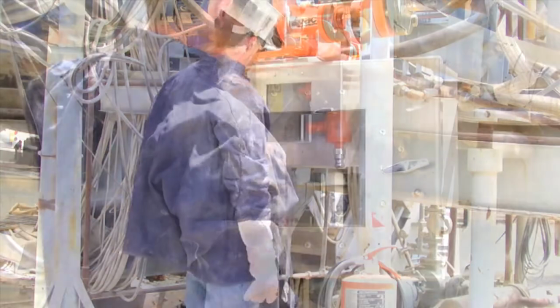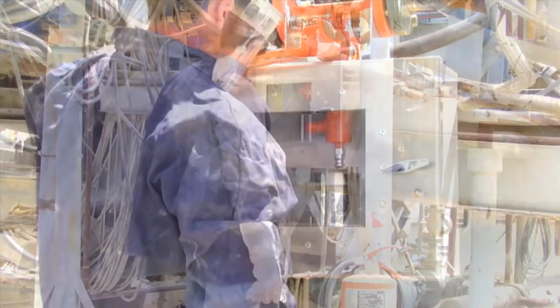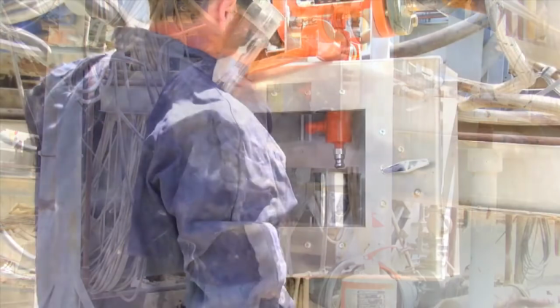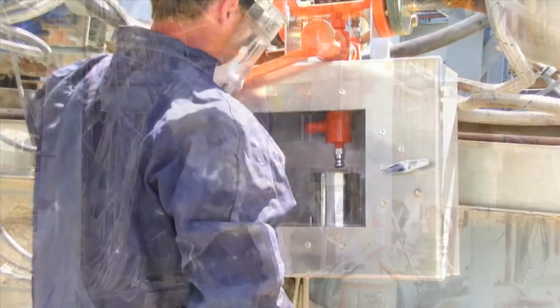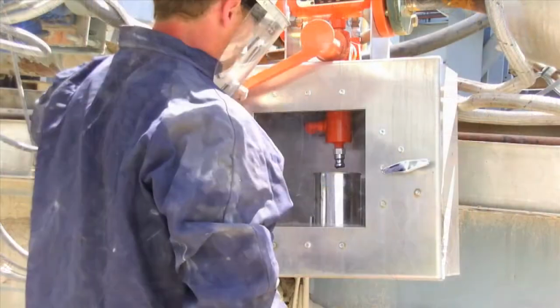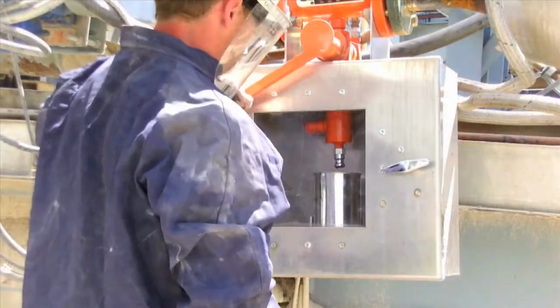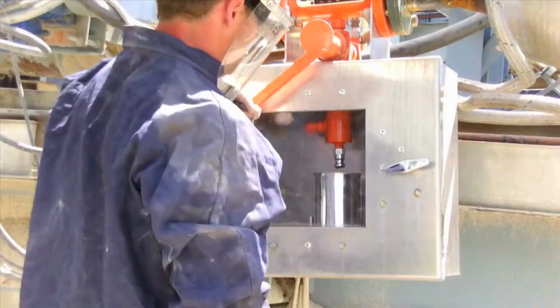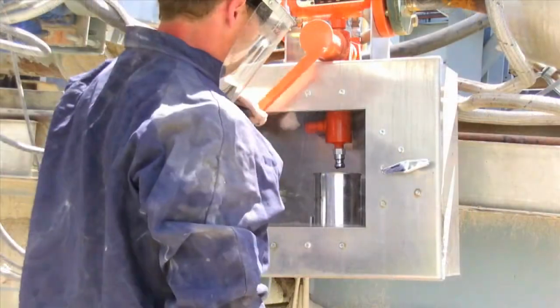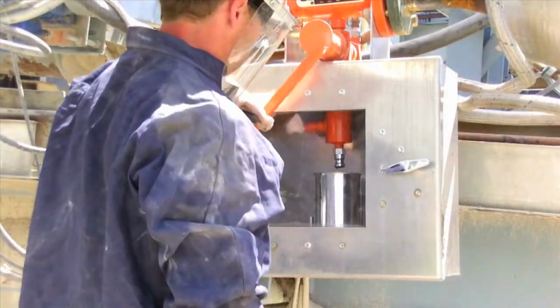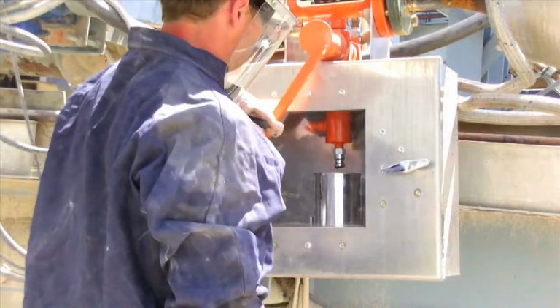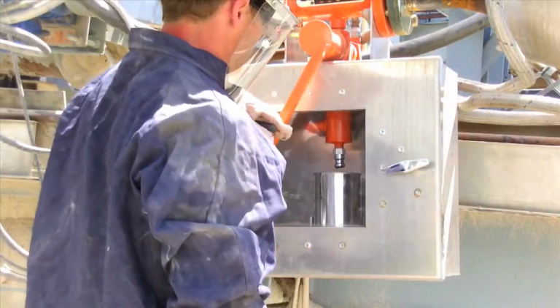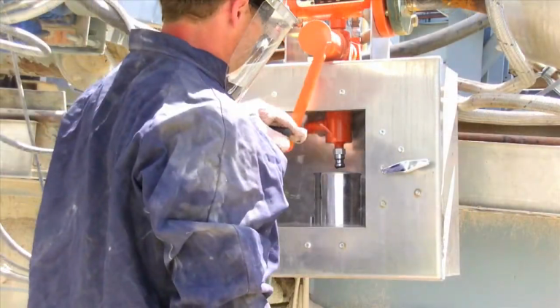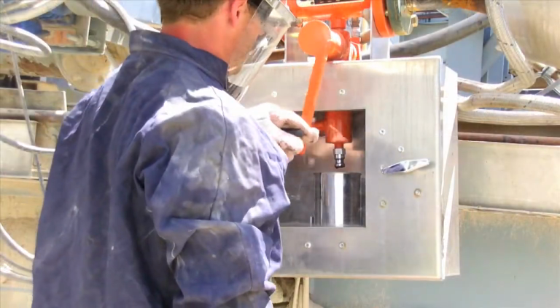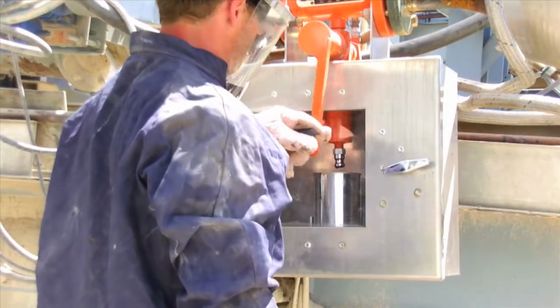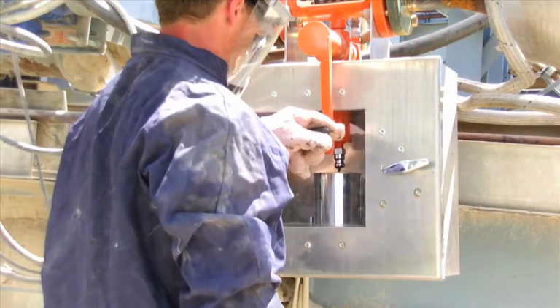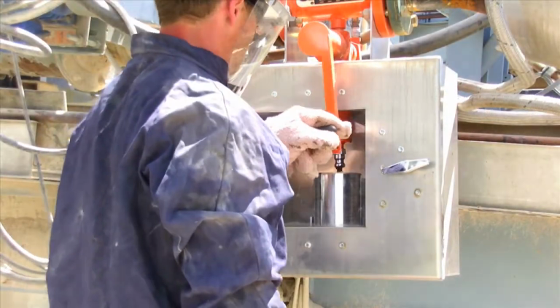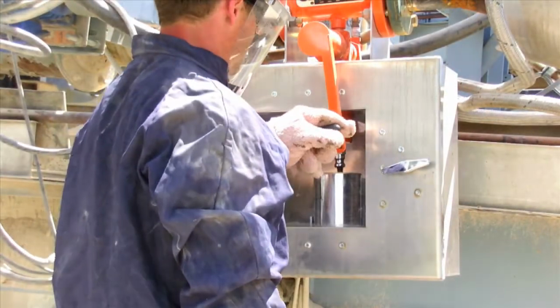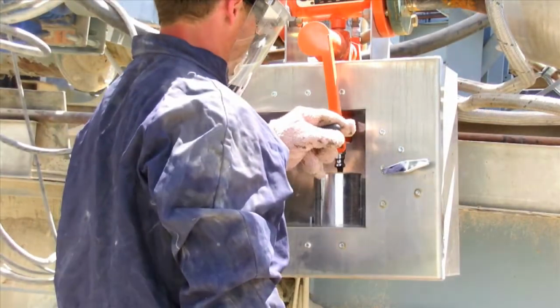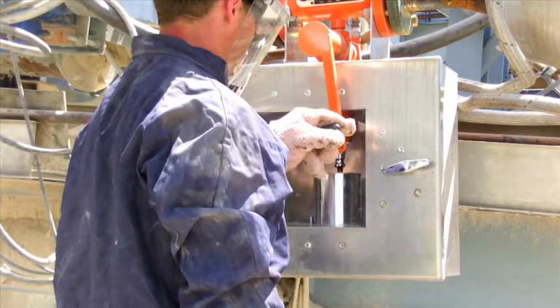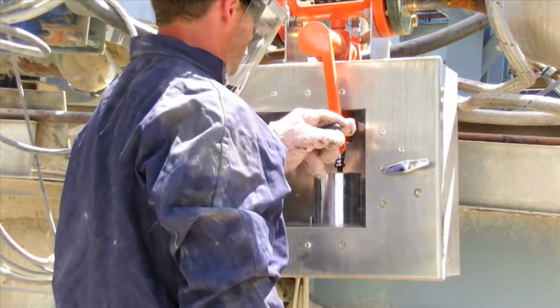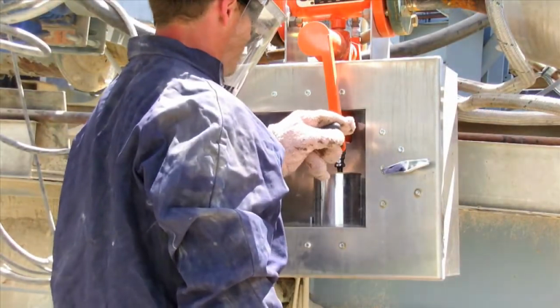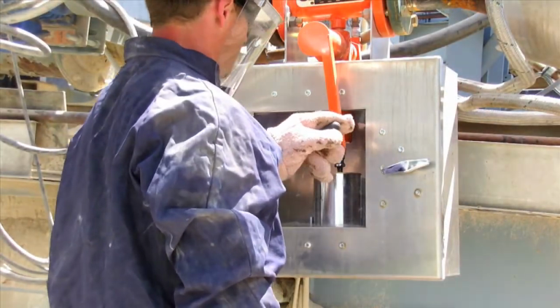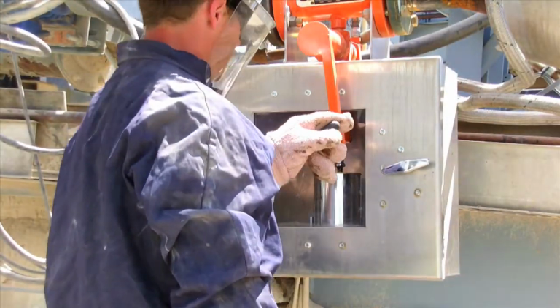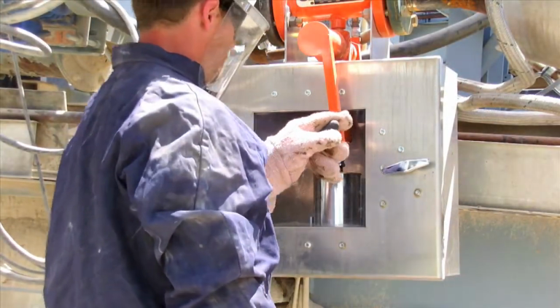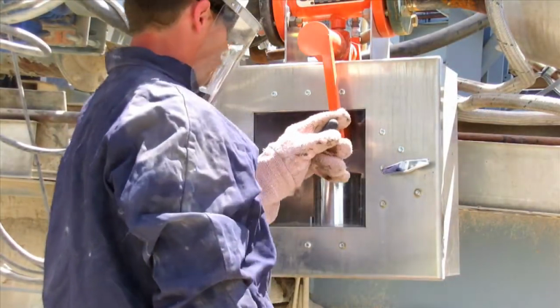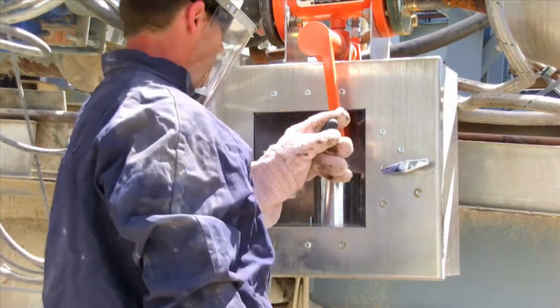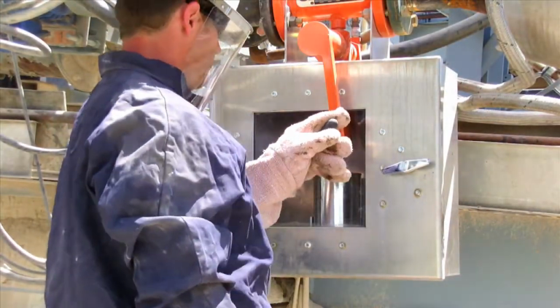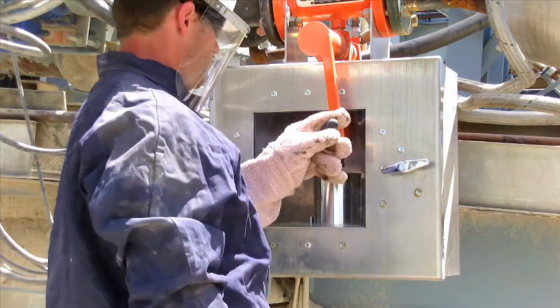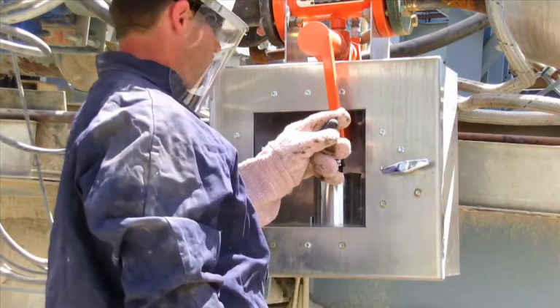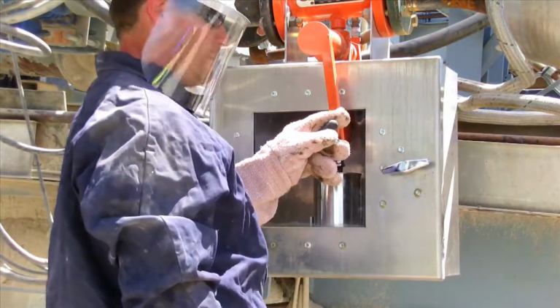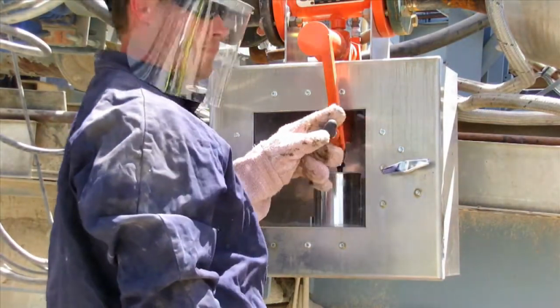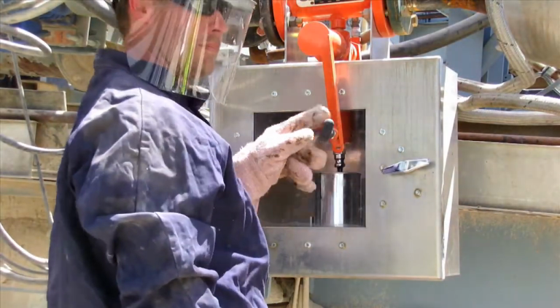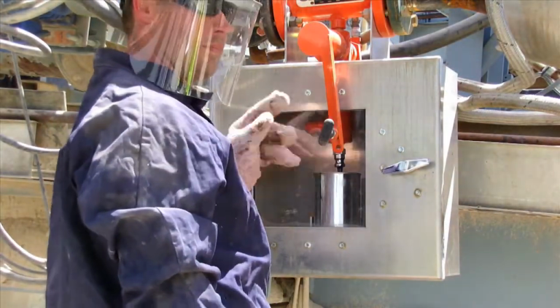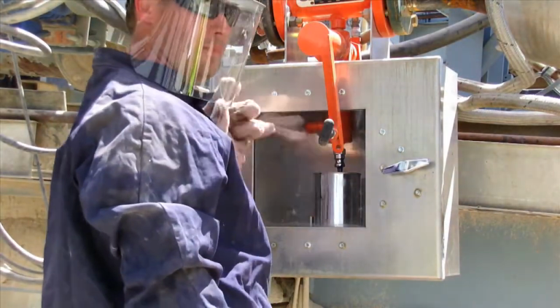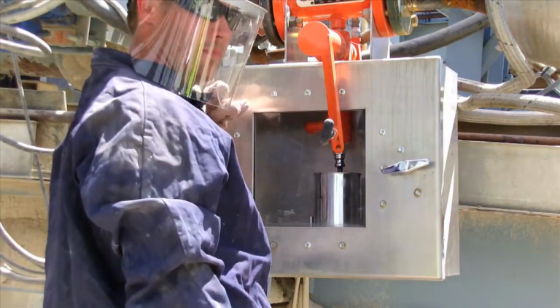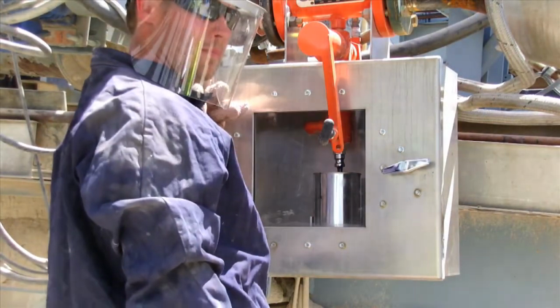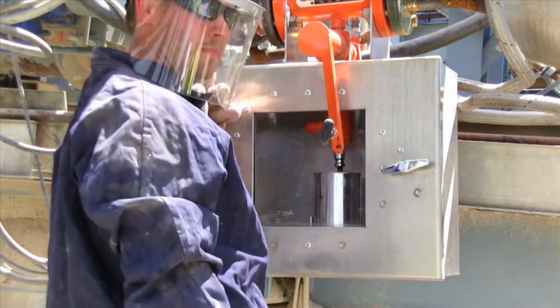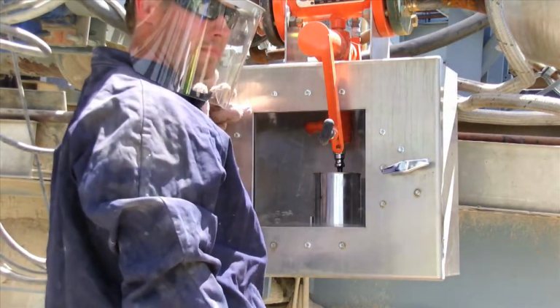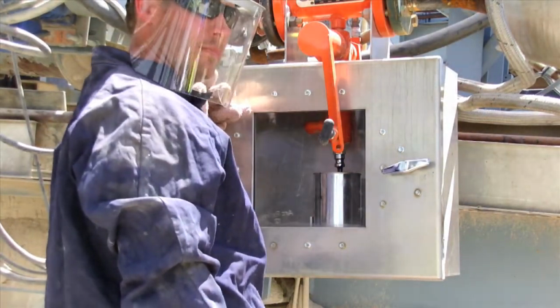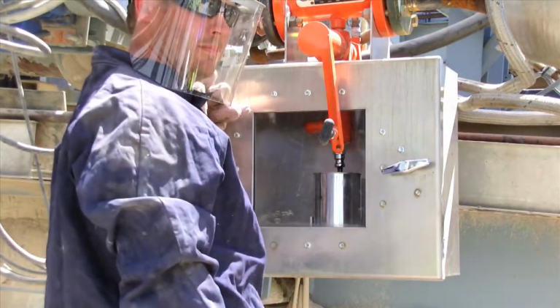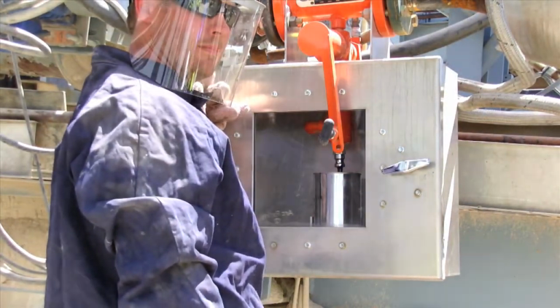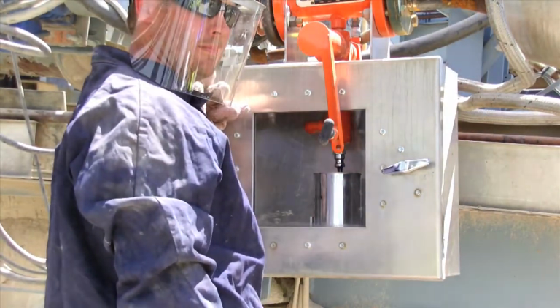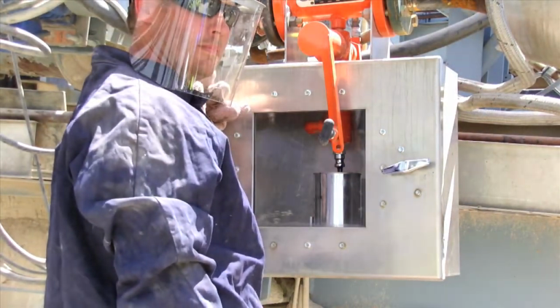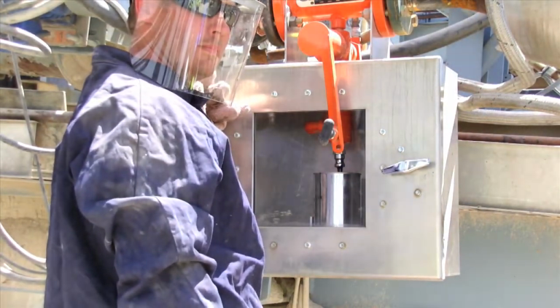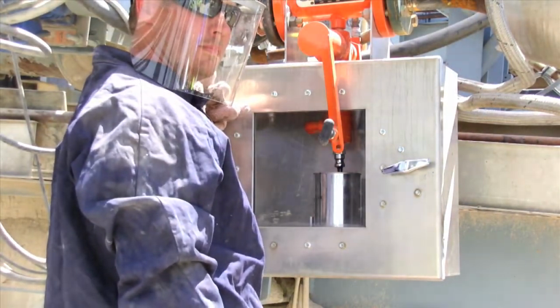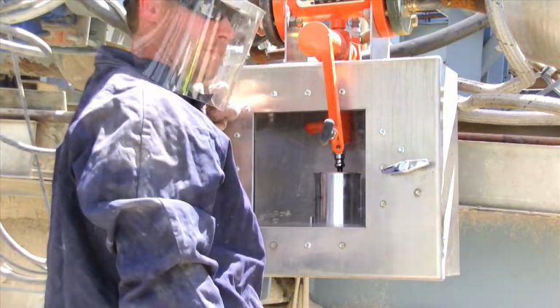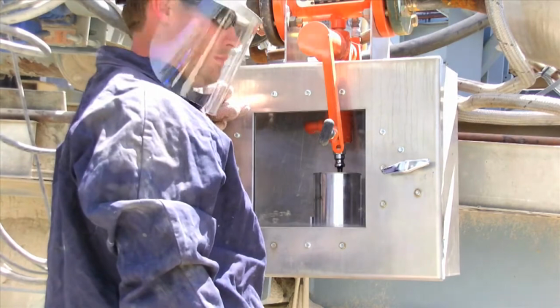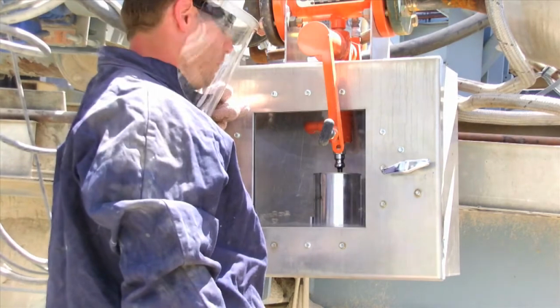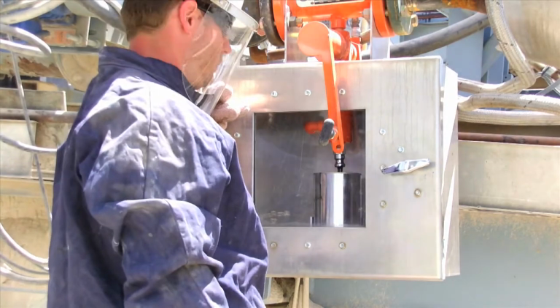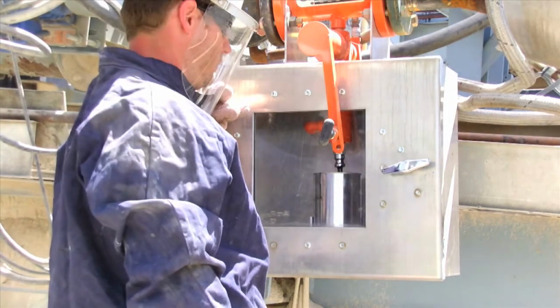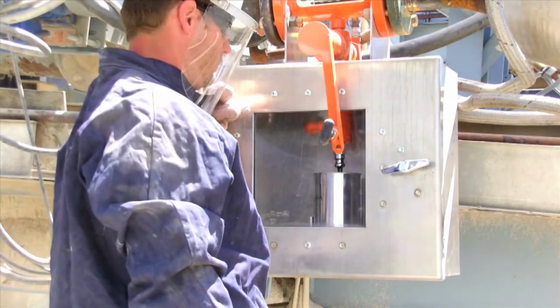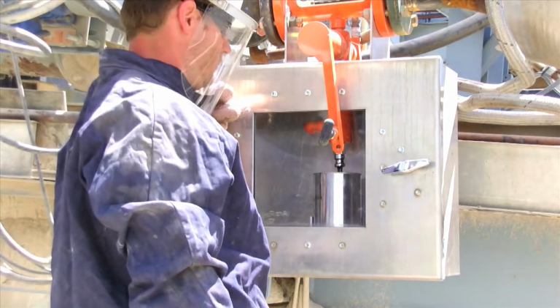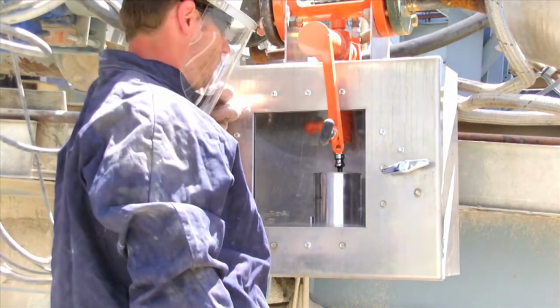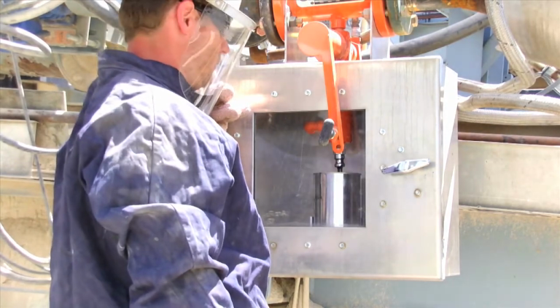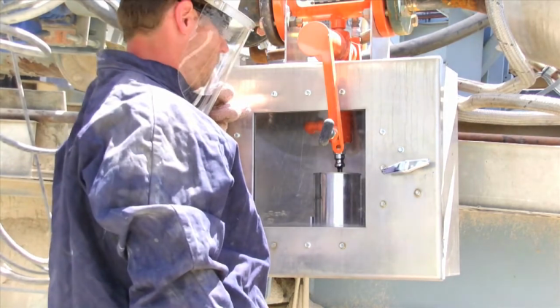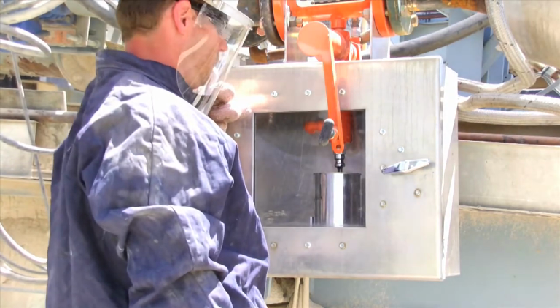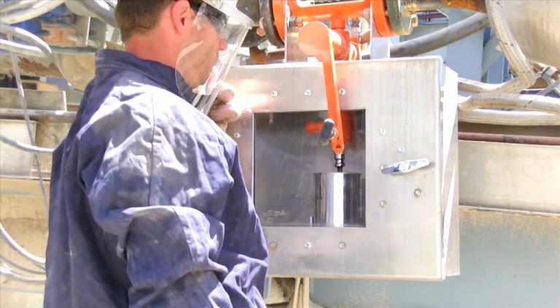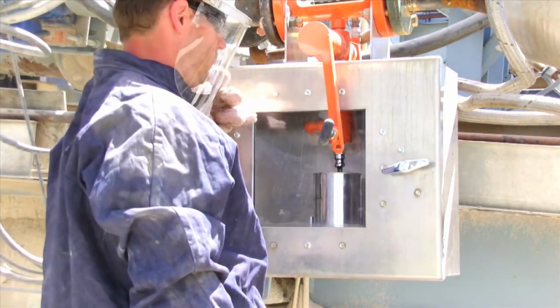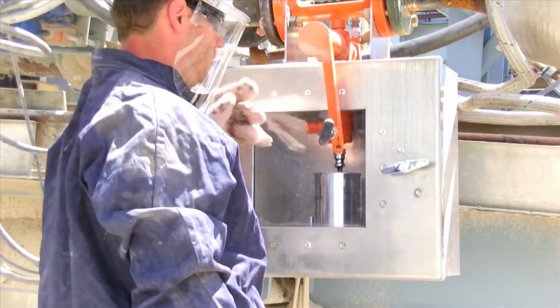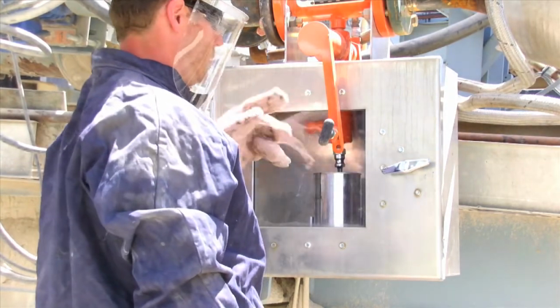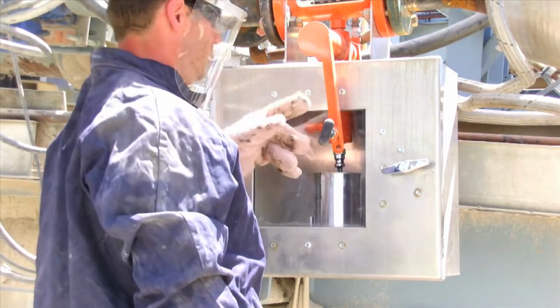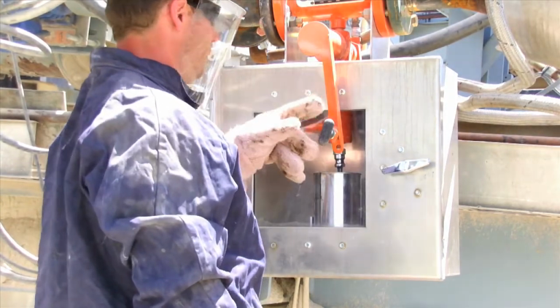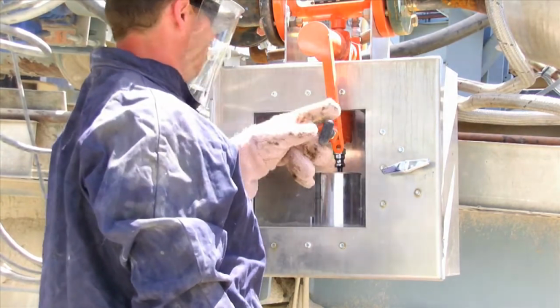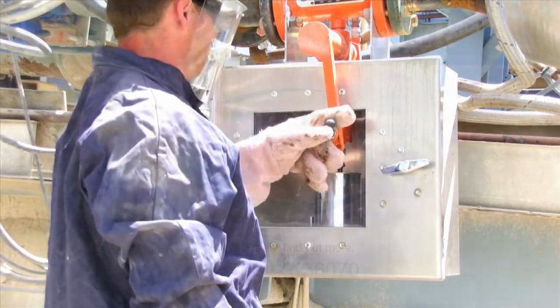Make liquid asphalt sampling quick, easy, and safe with the Safe Sampler from Maxim Equipment.